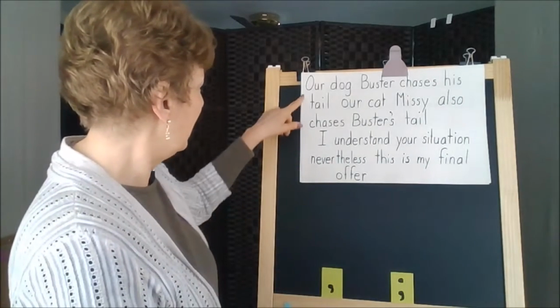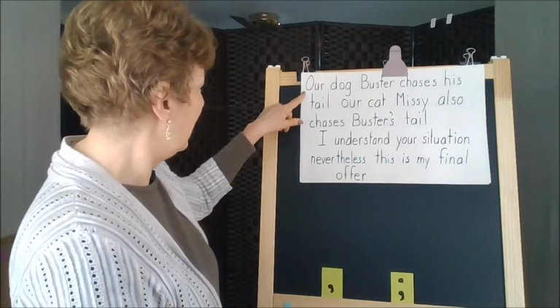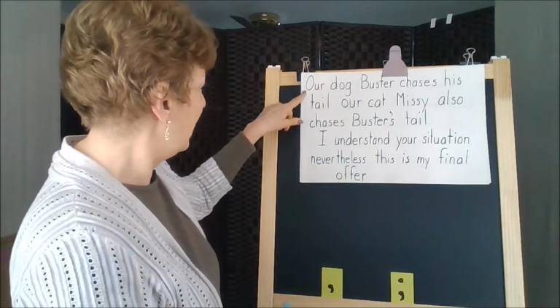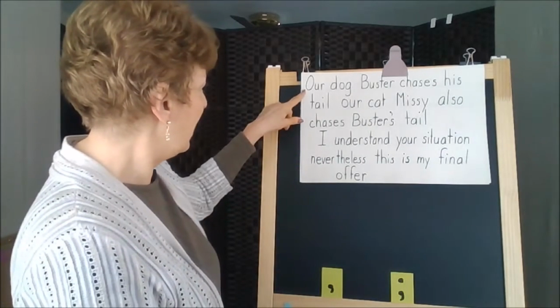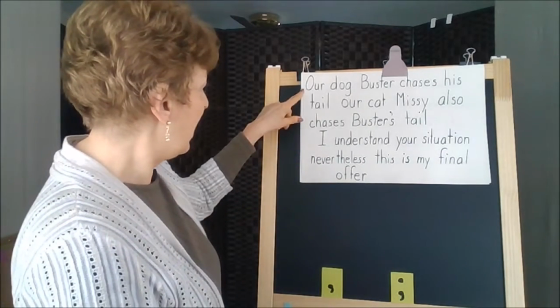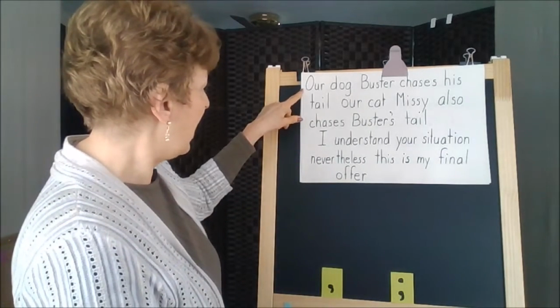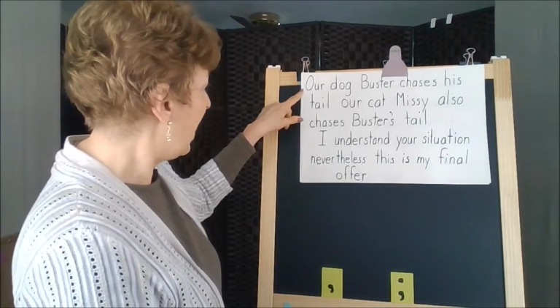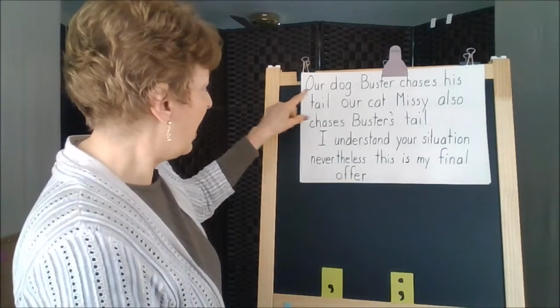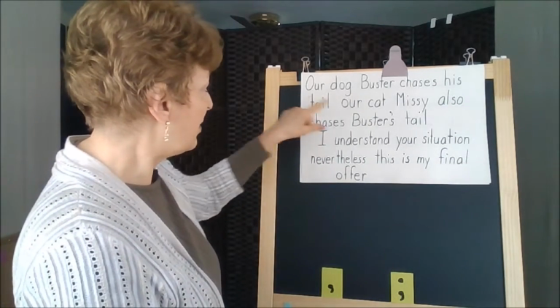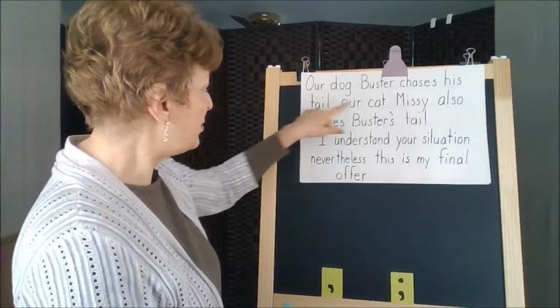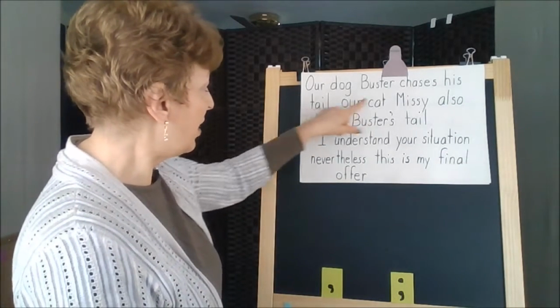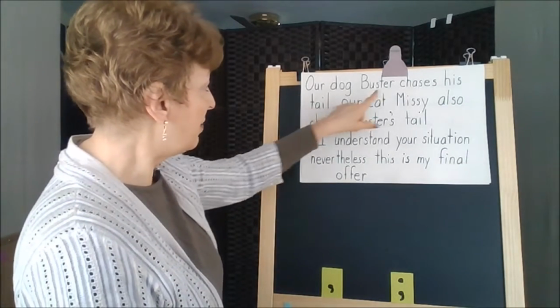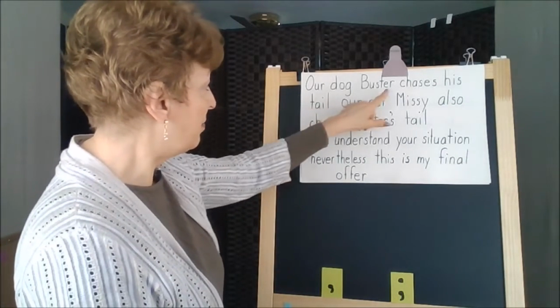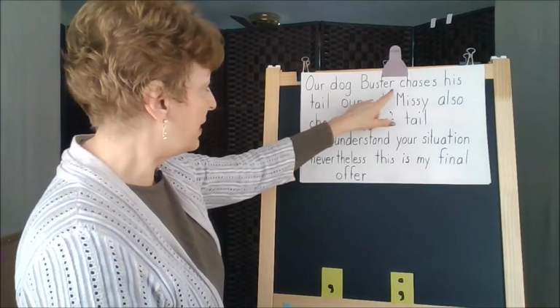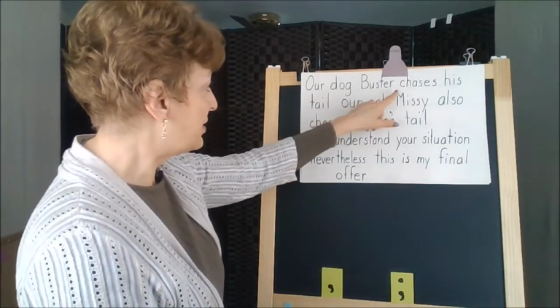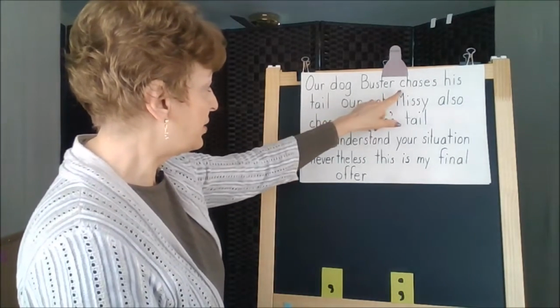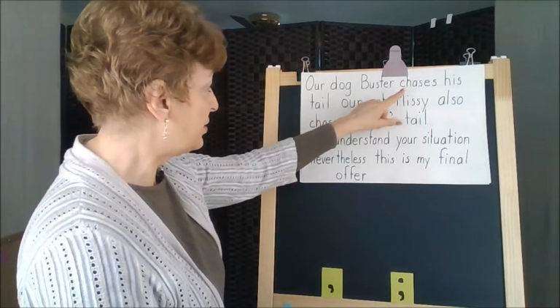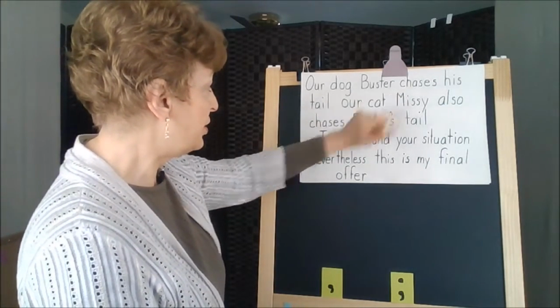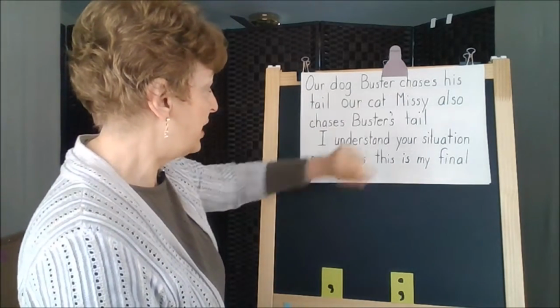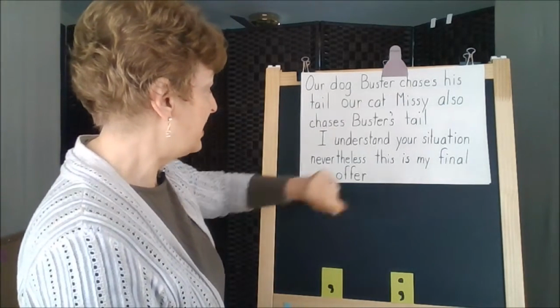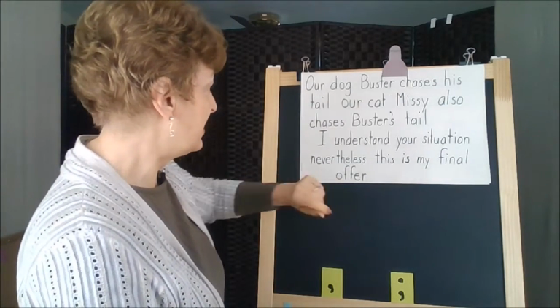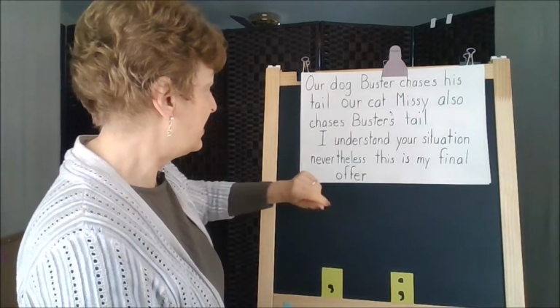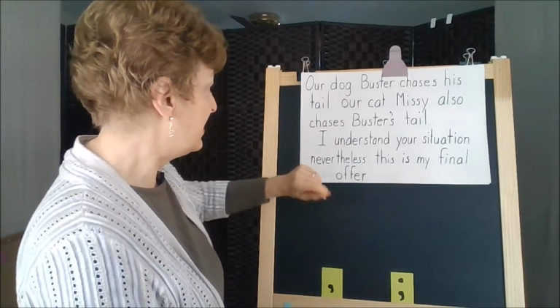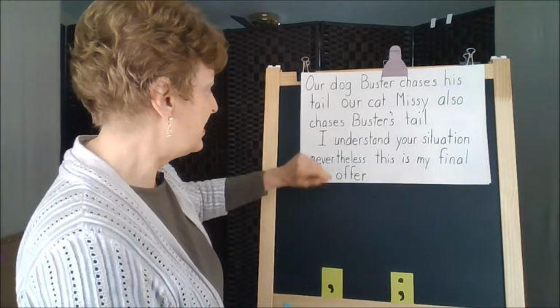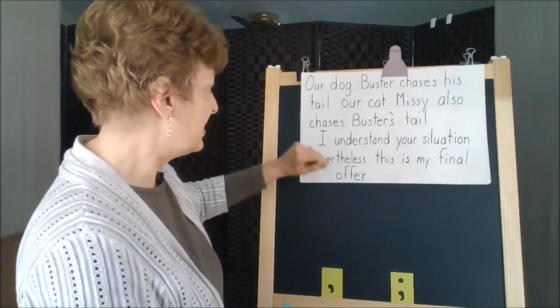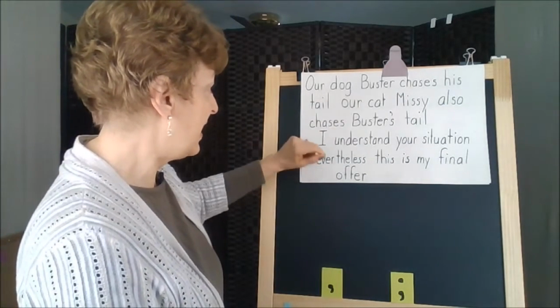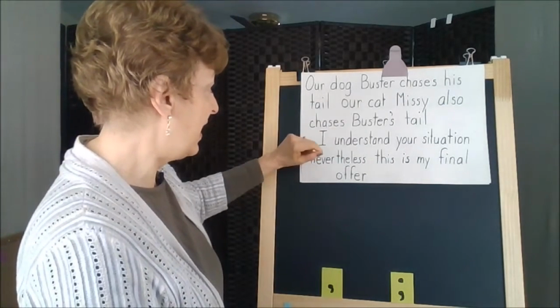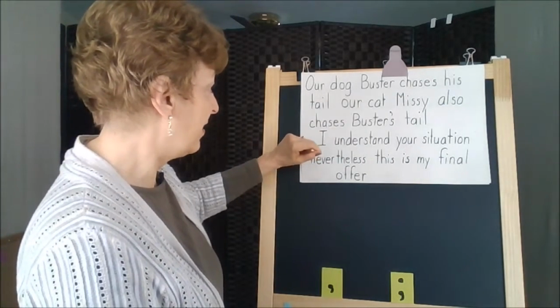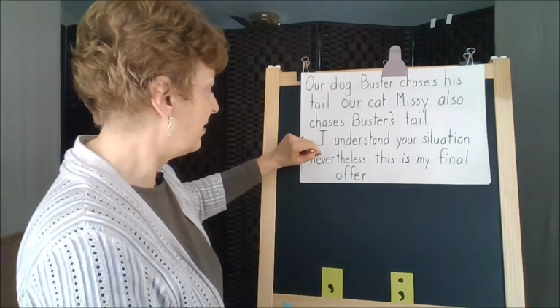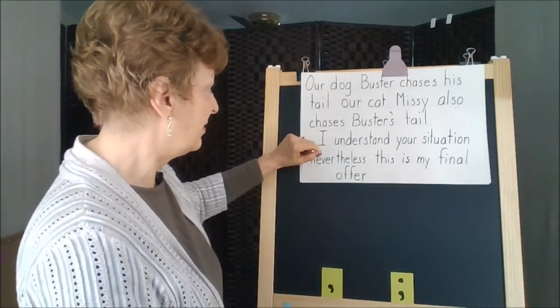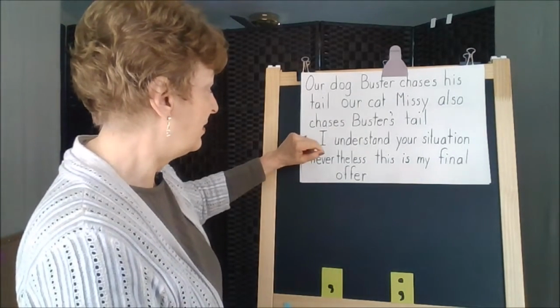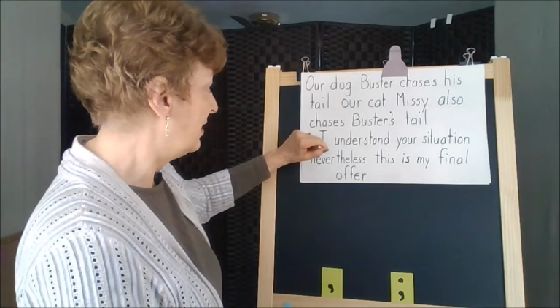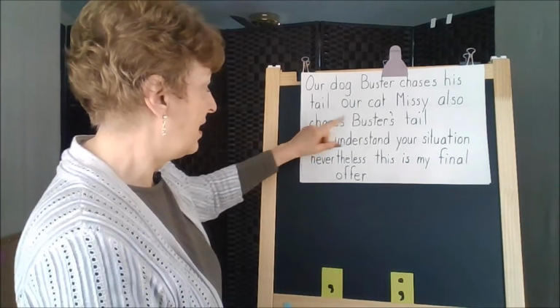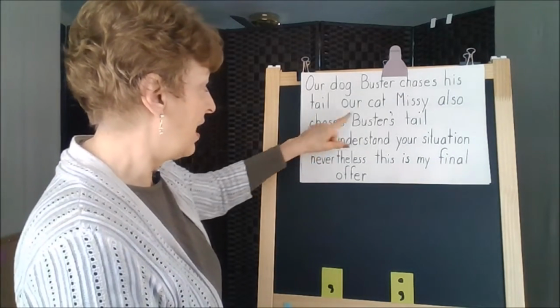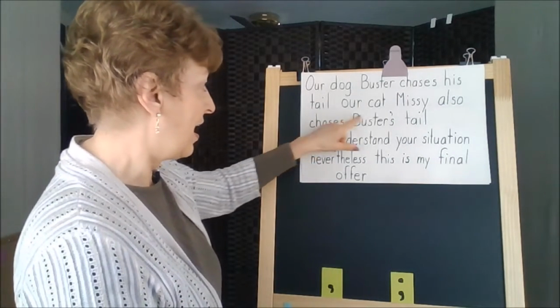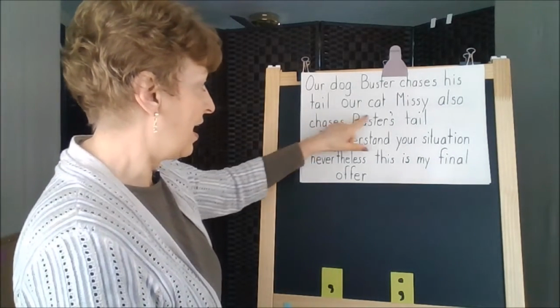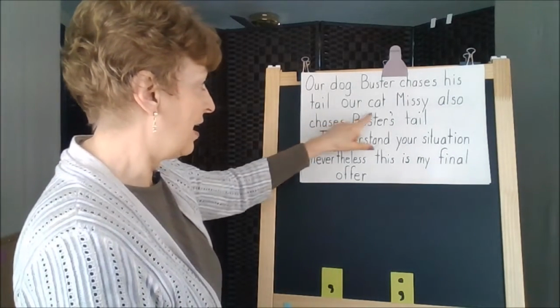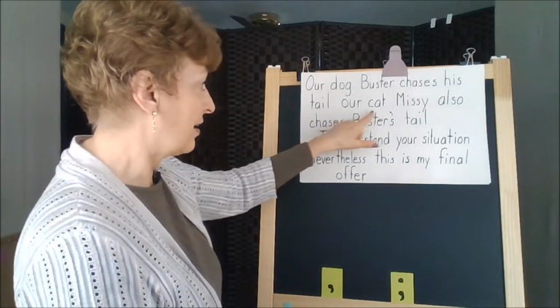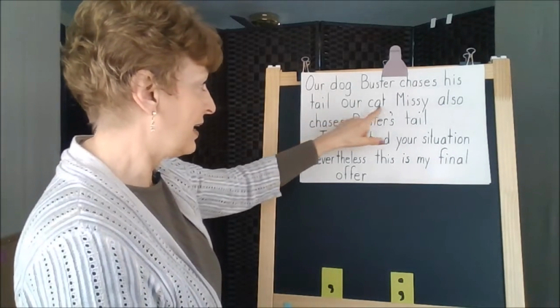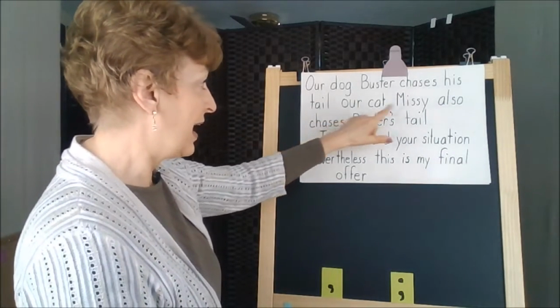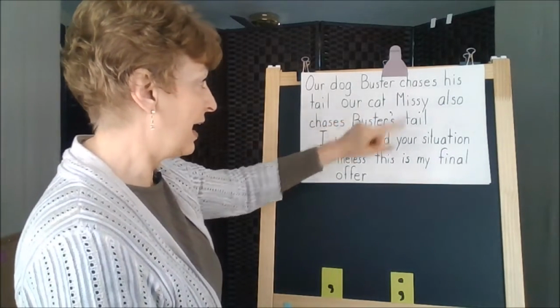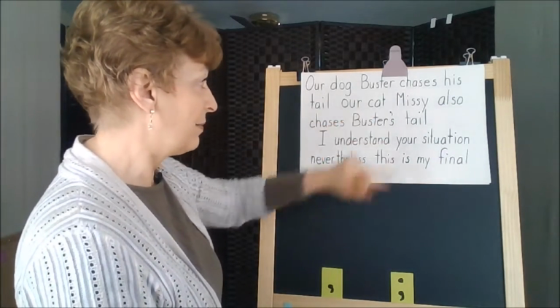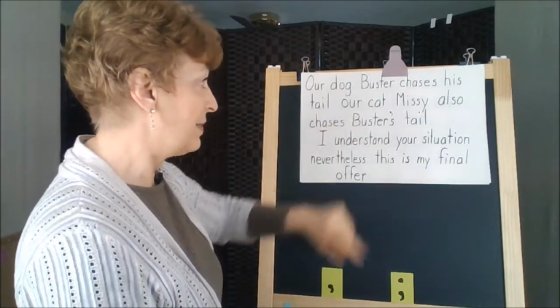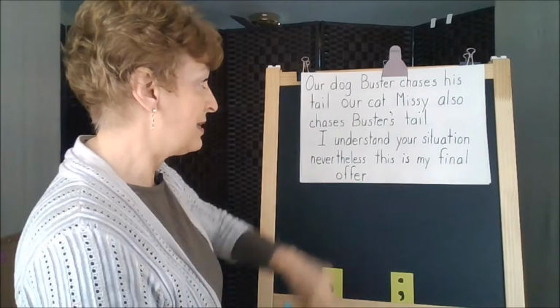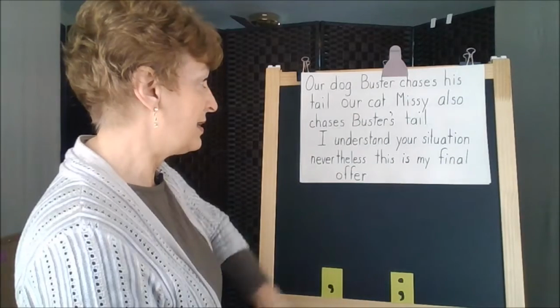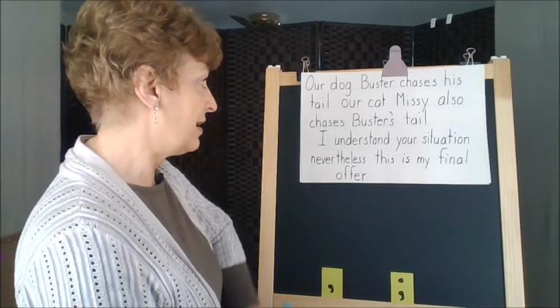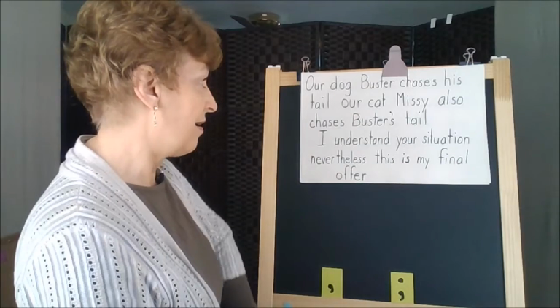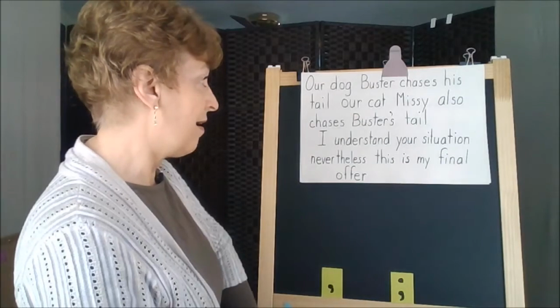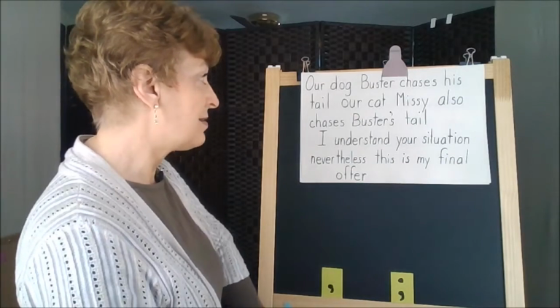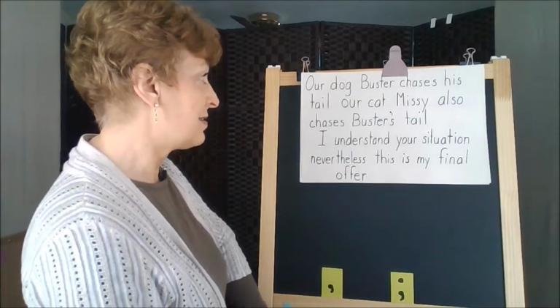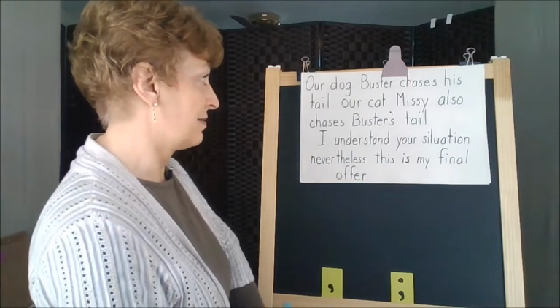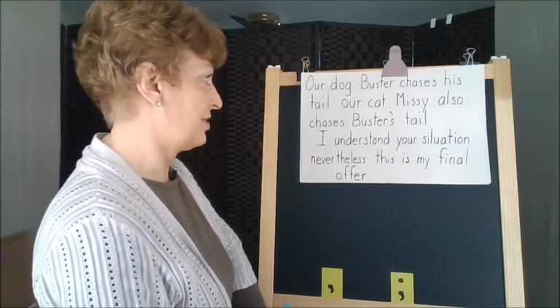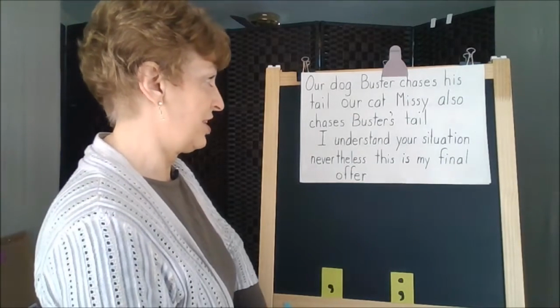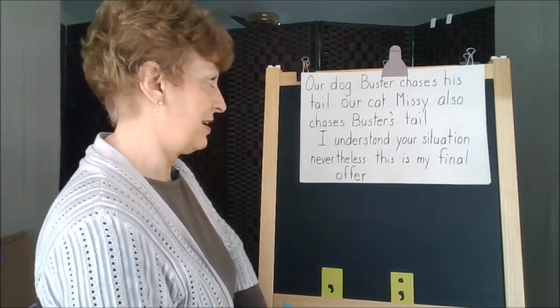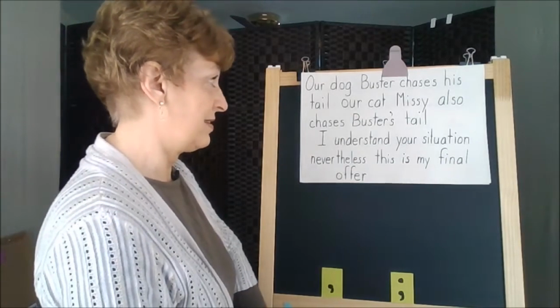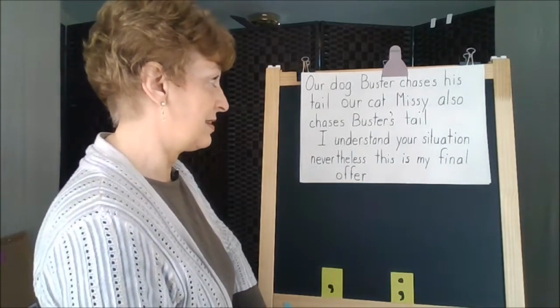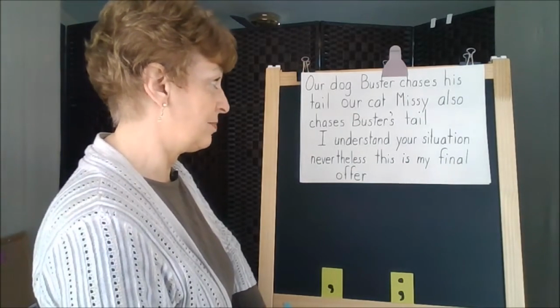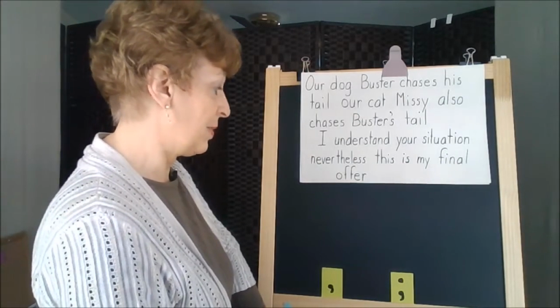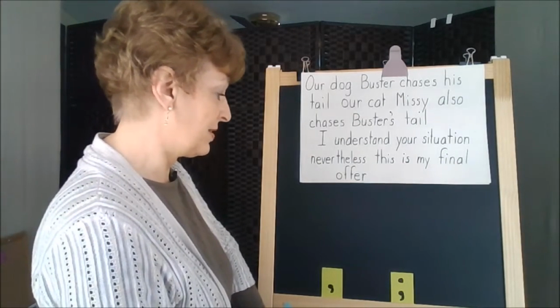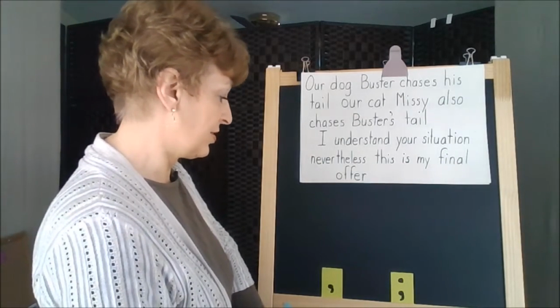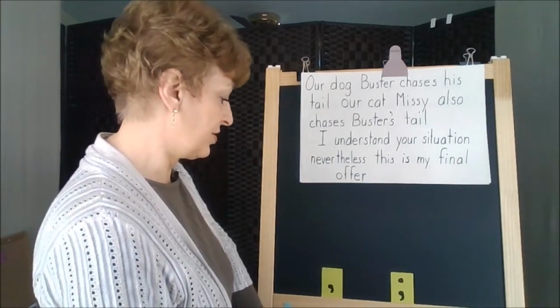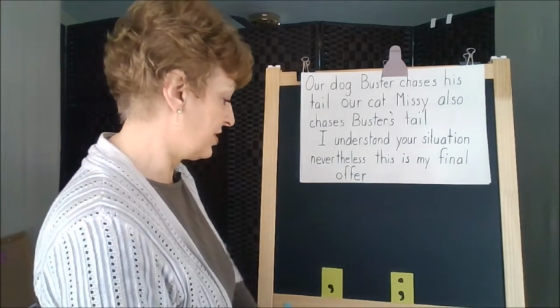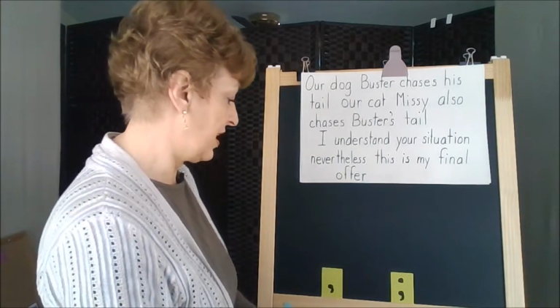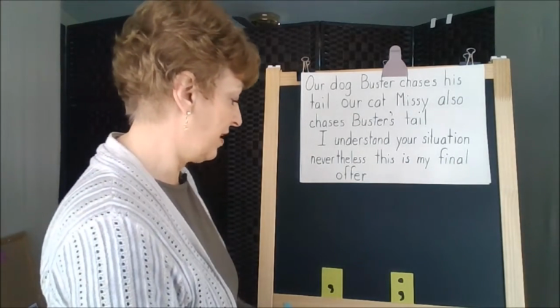Our dog Buster chases his tail. Our cat Missy also chases Buster's tail.